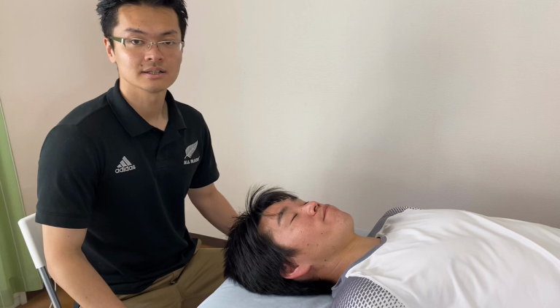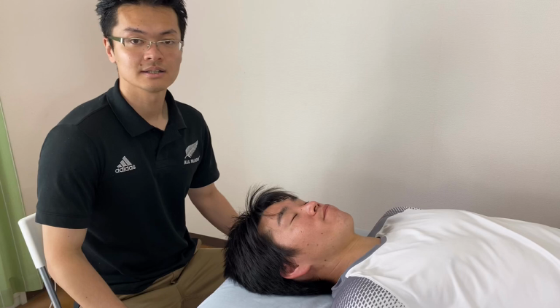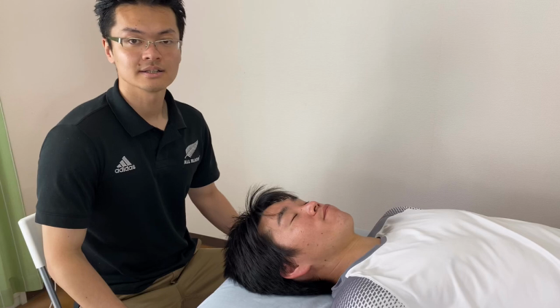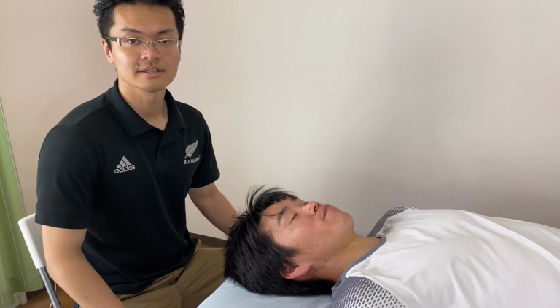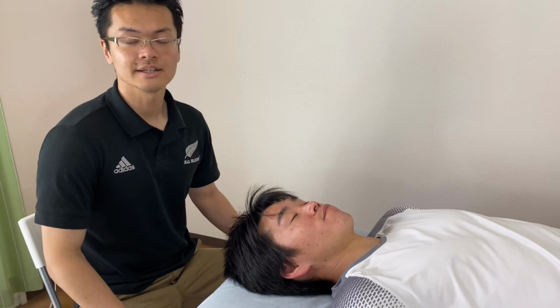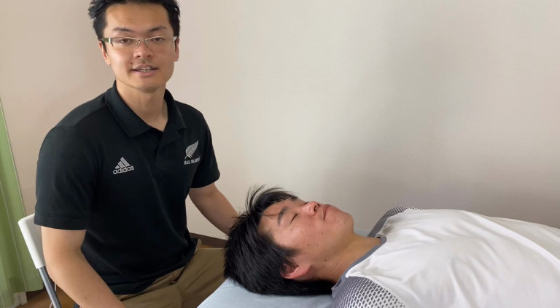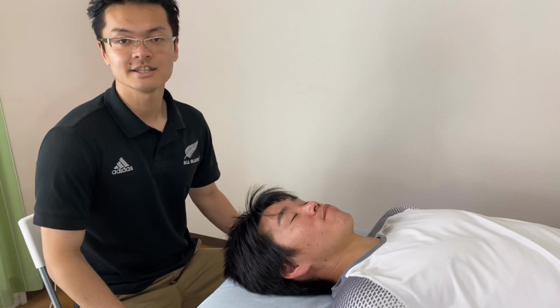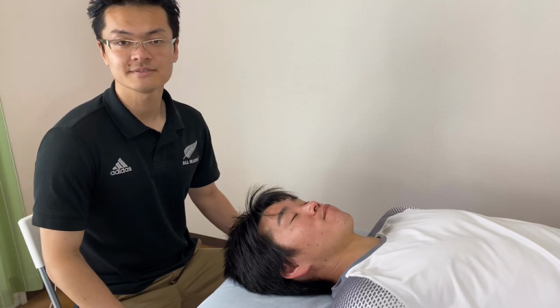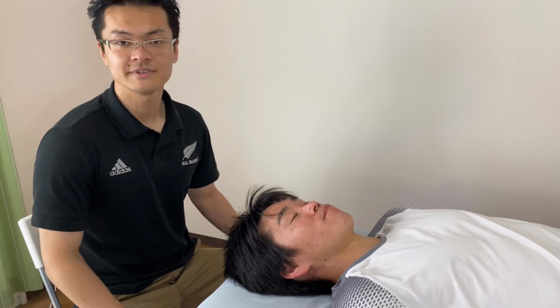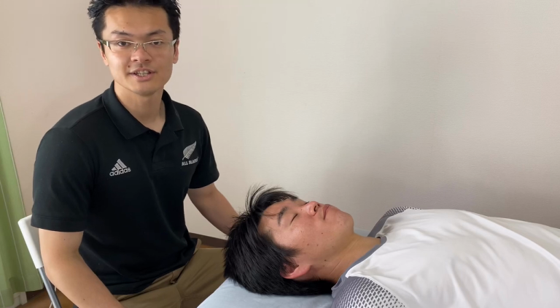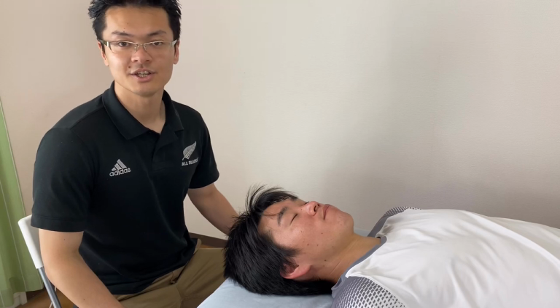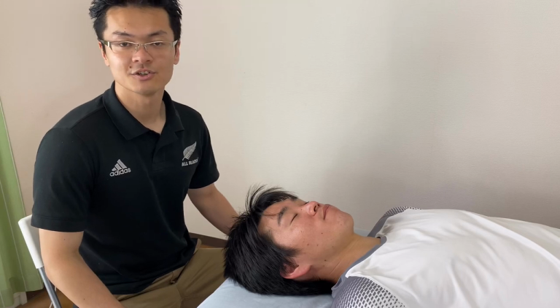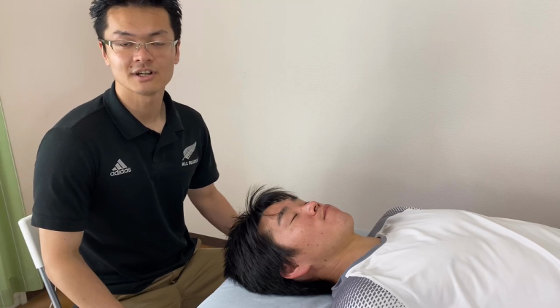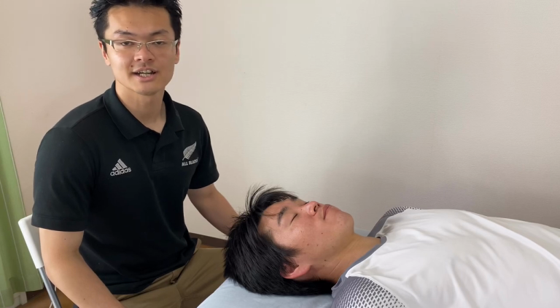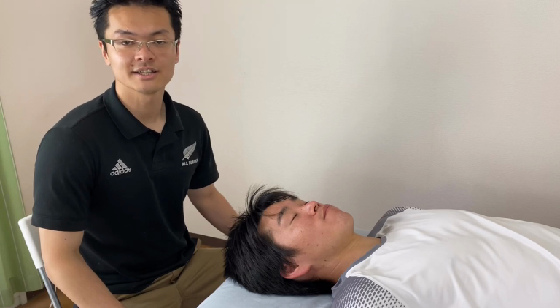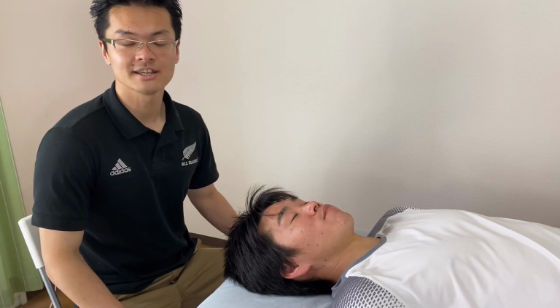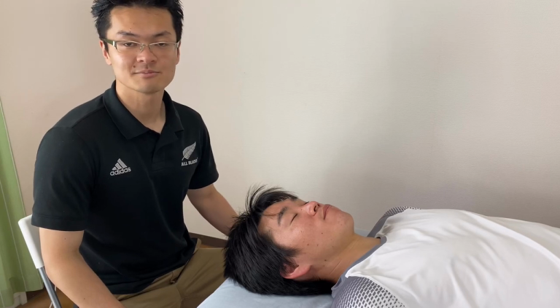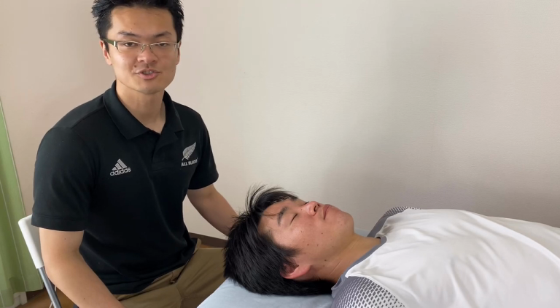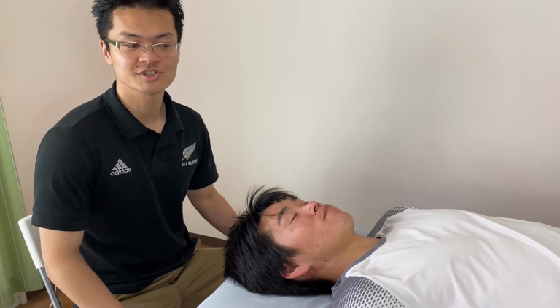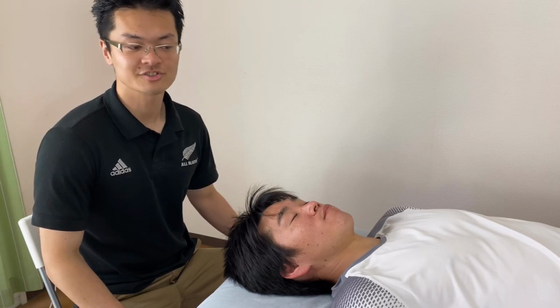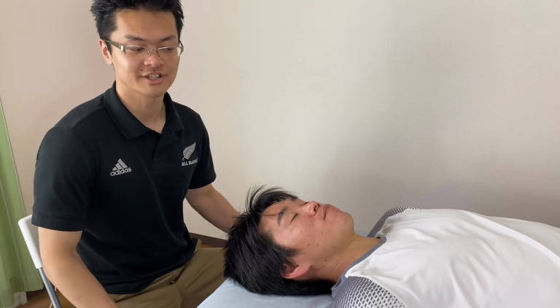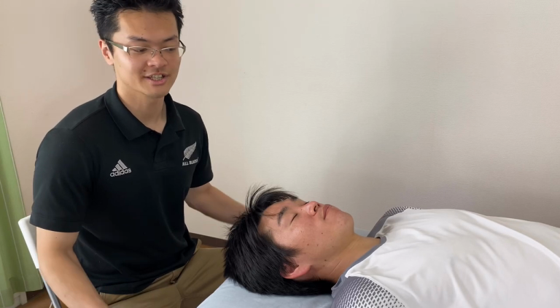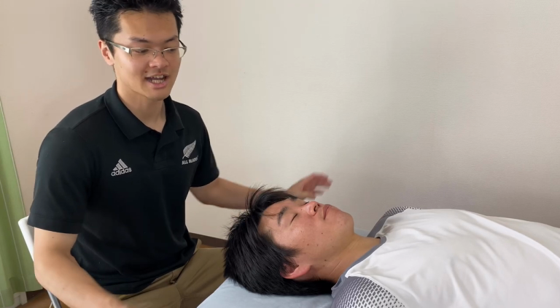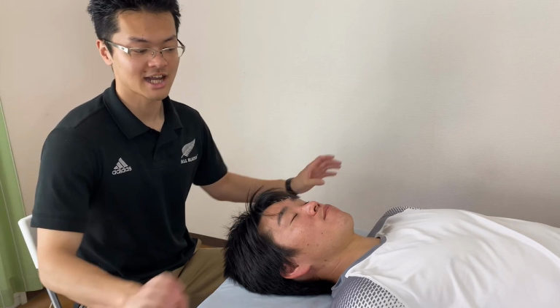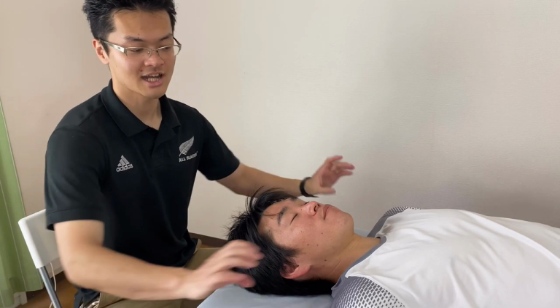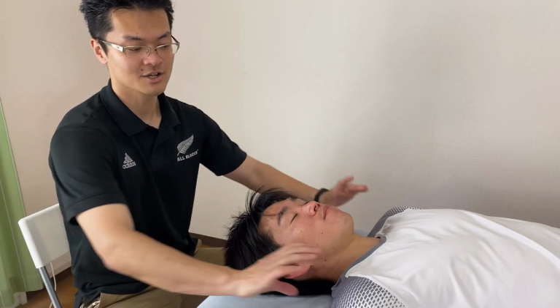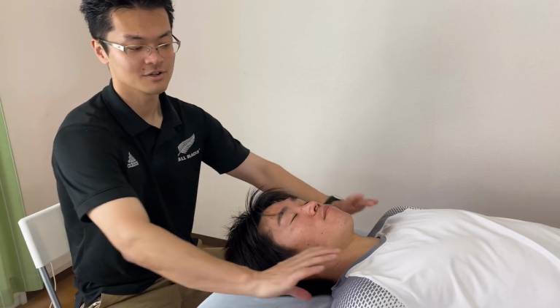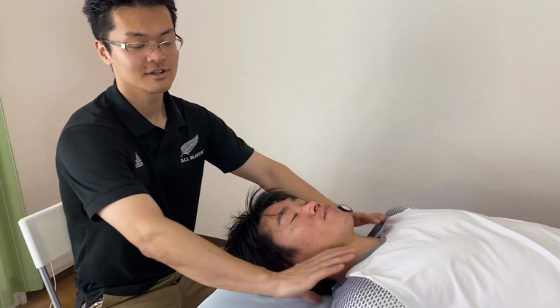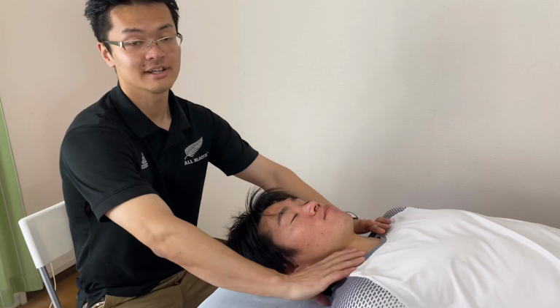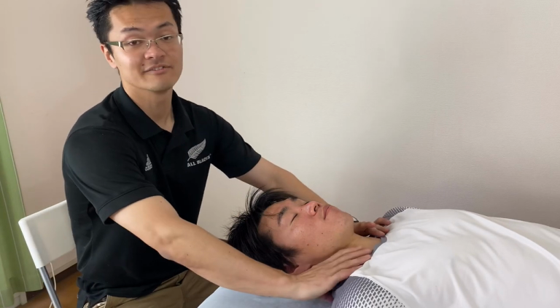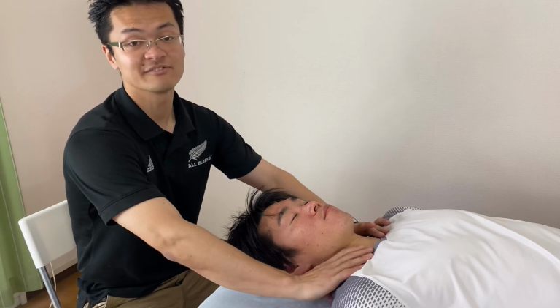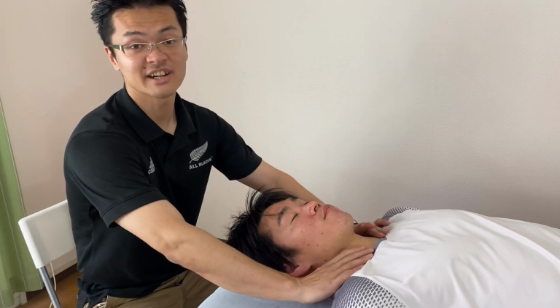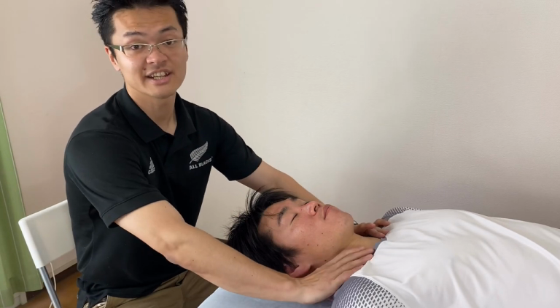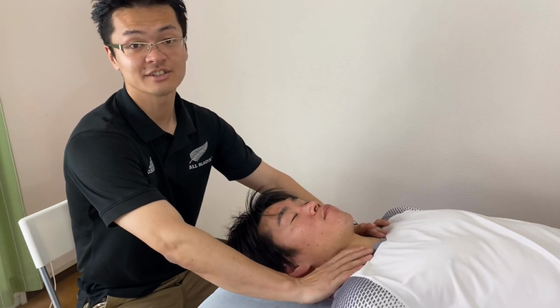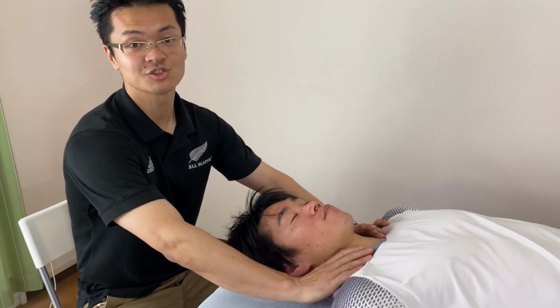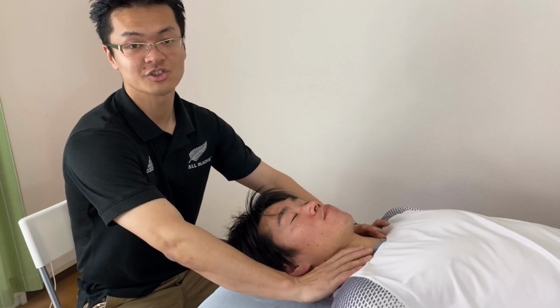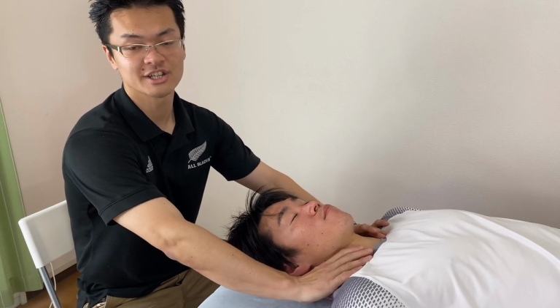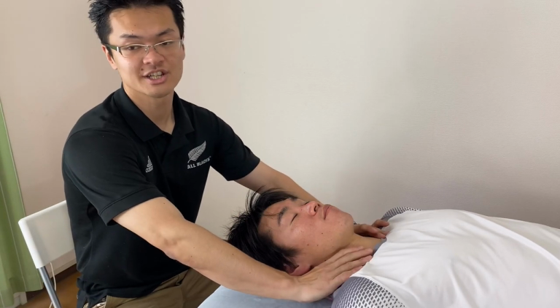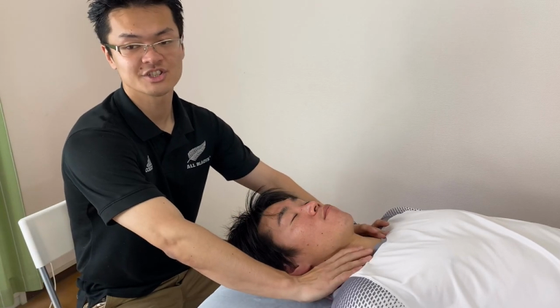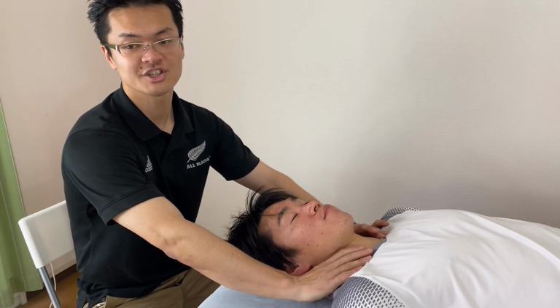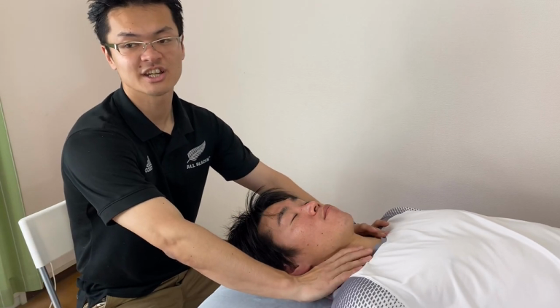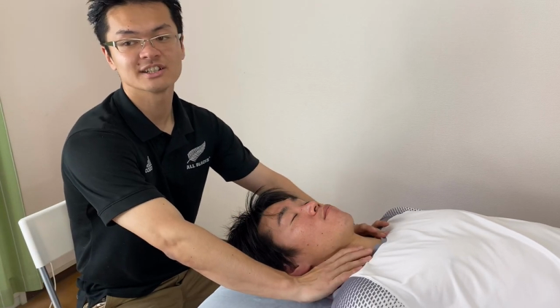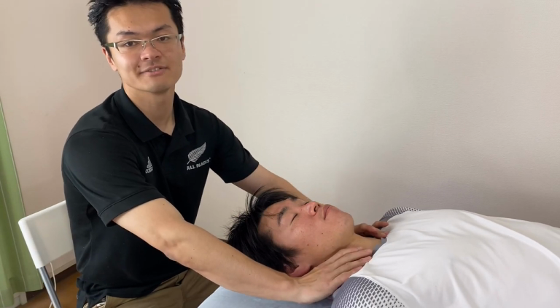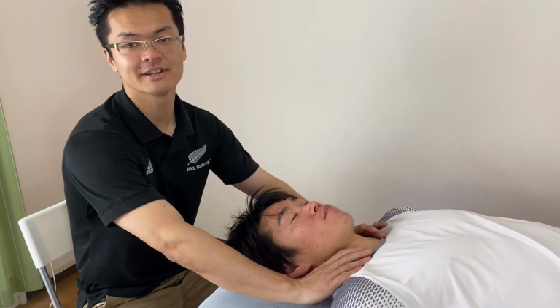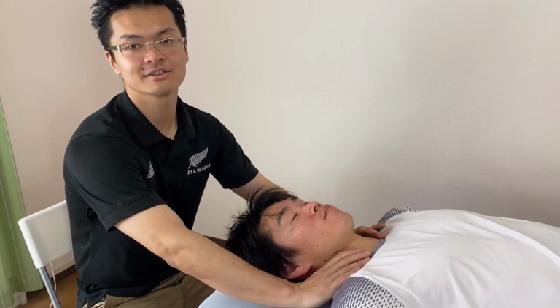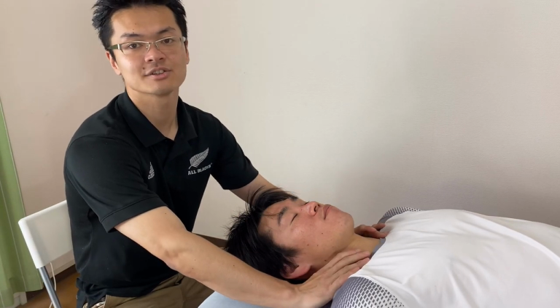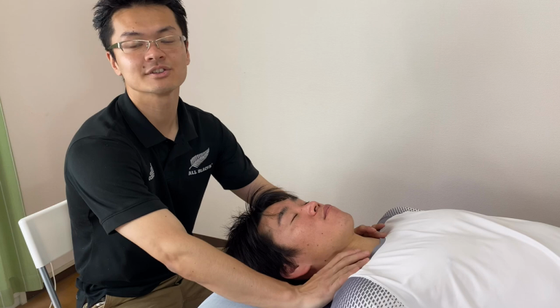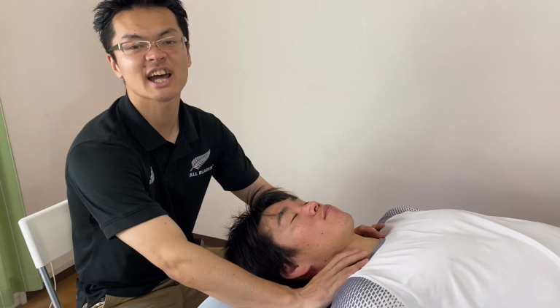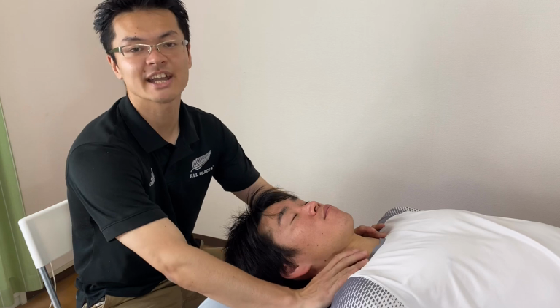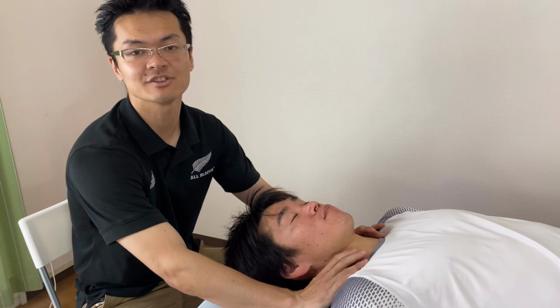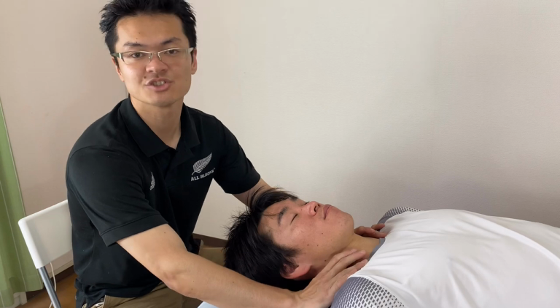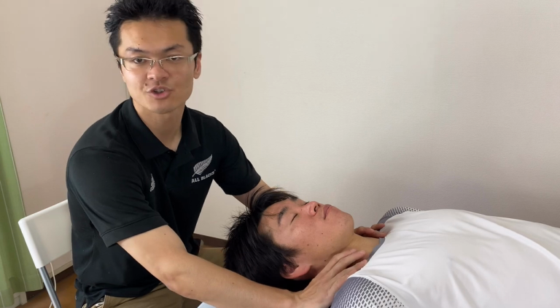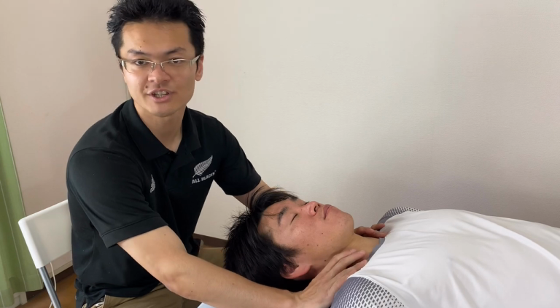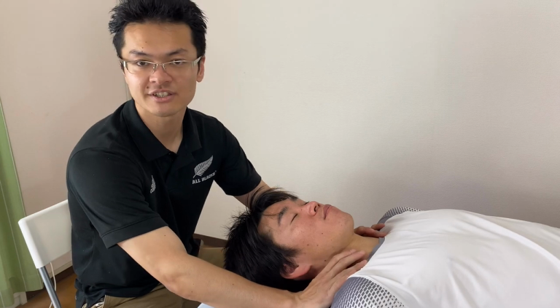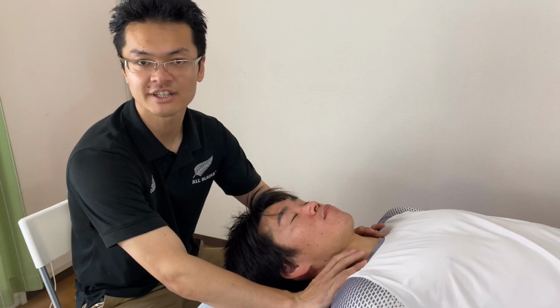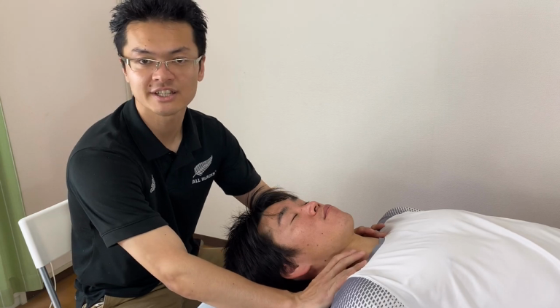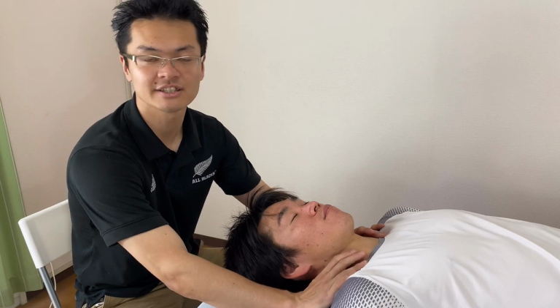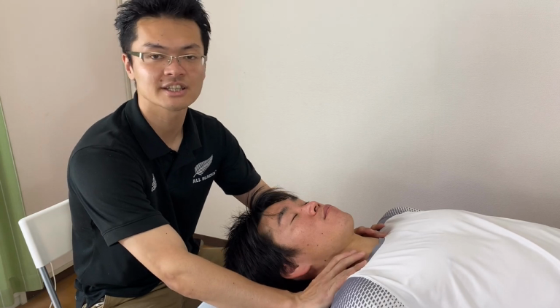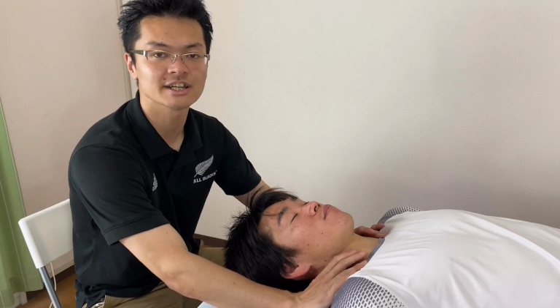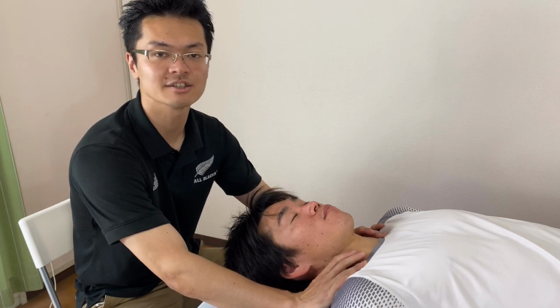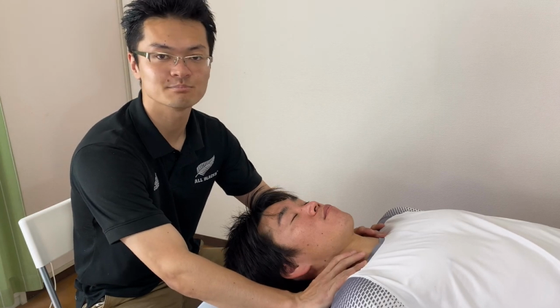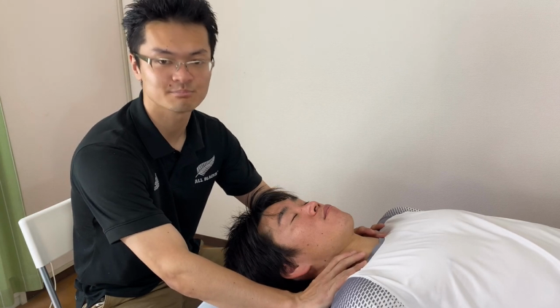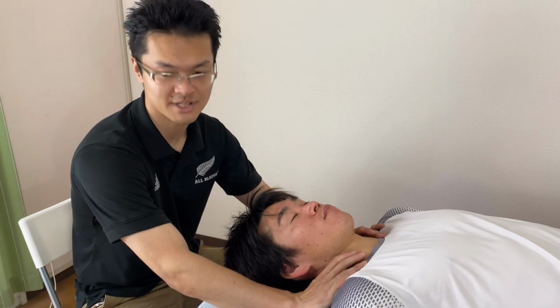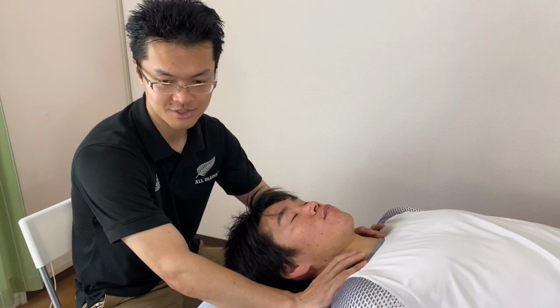In this video, I demonstrate how lymphatic drainage can affect tight joint and tight muscle.